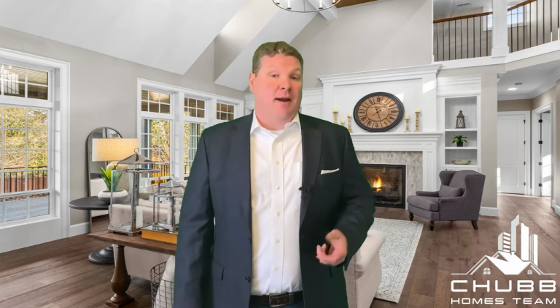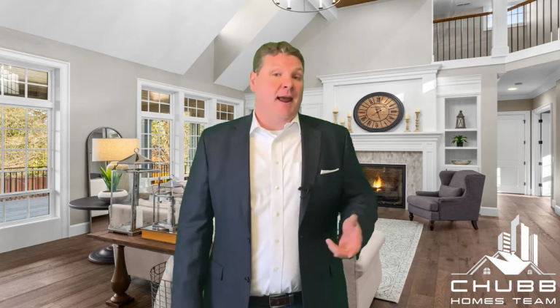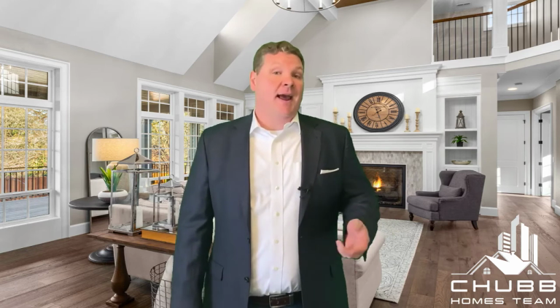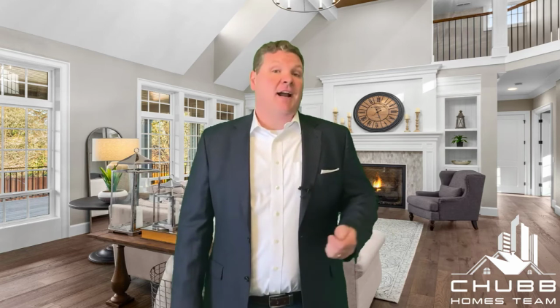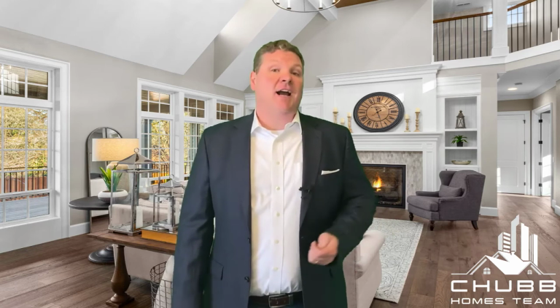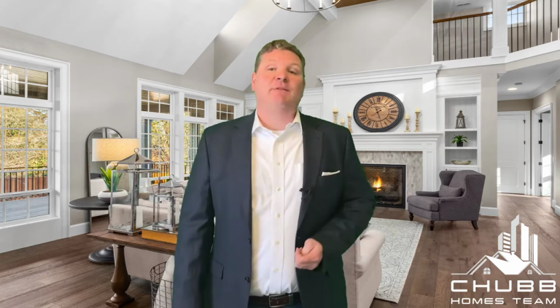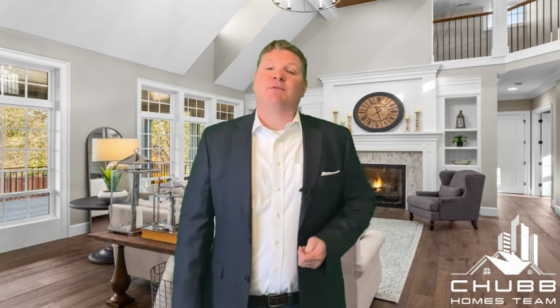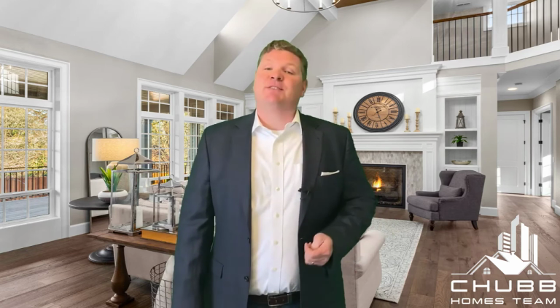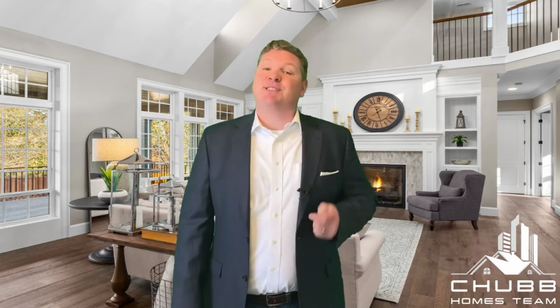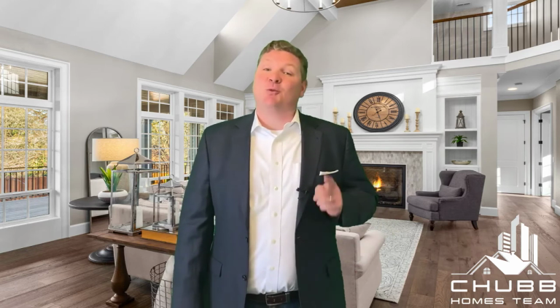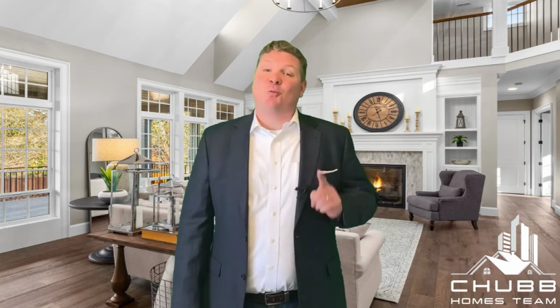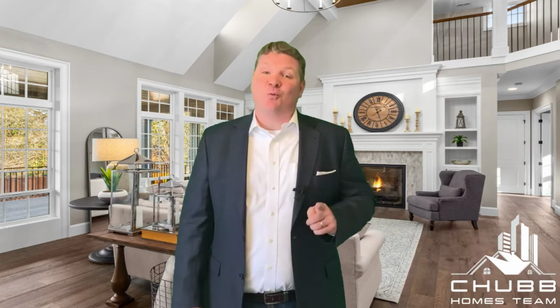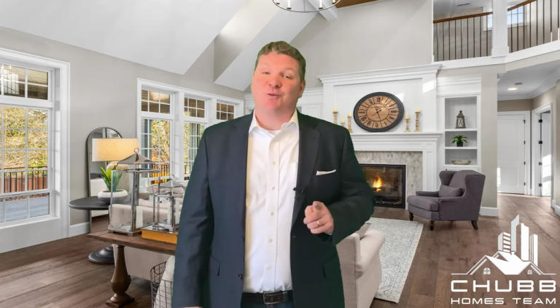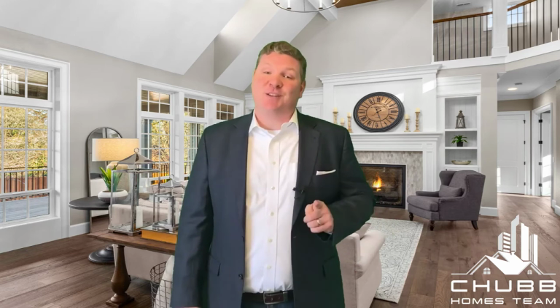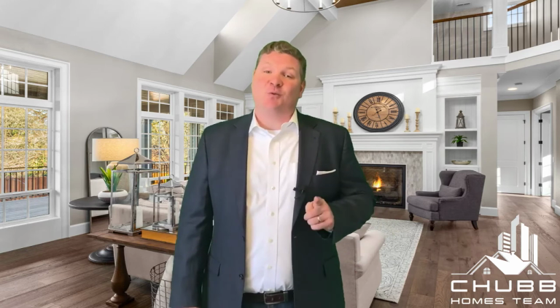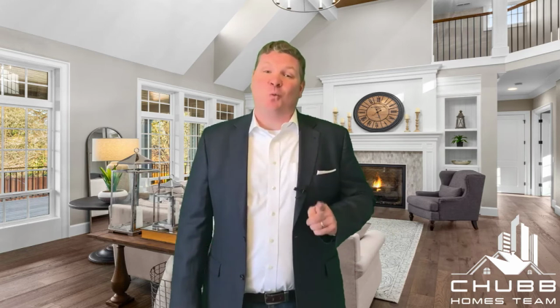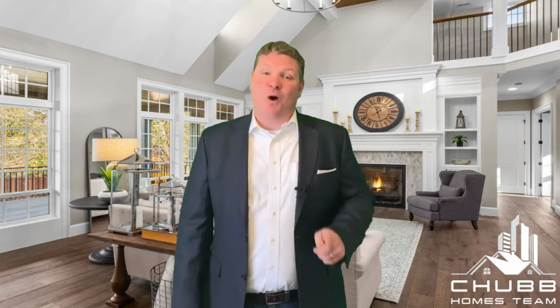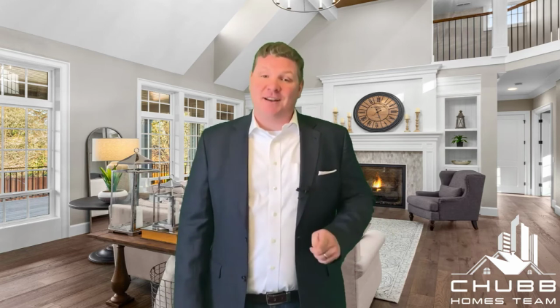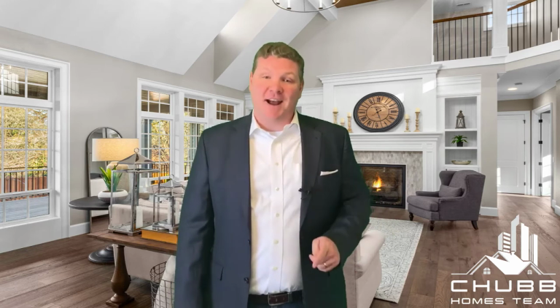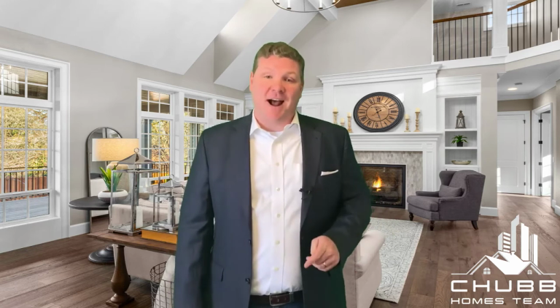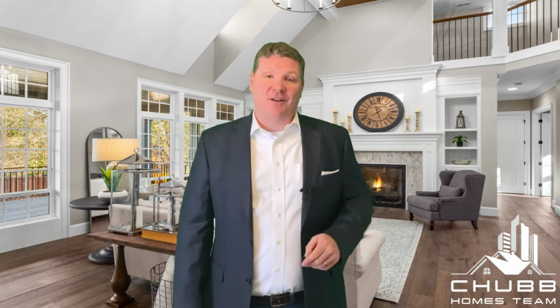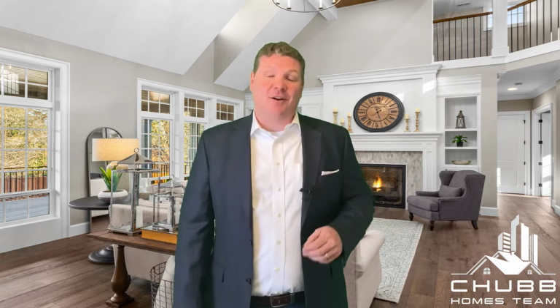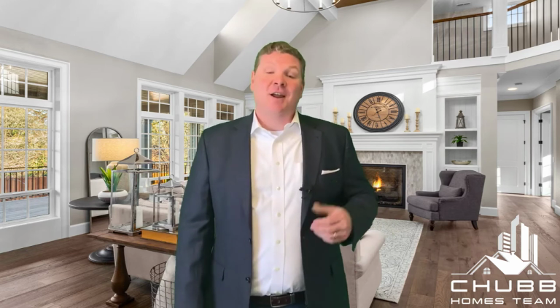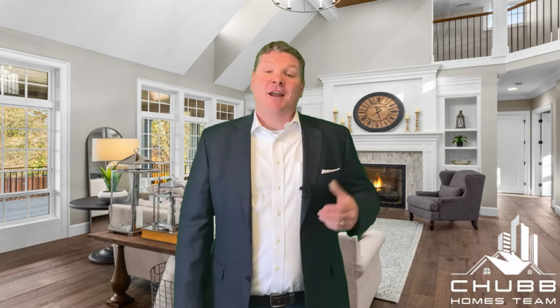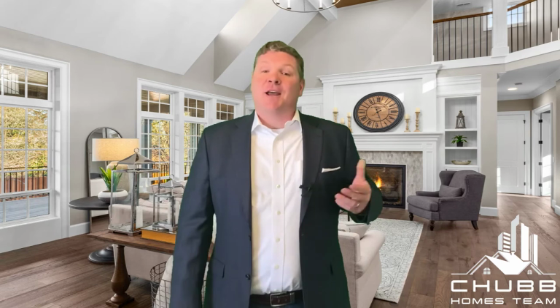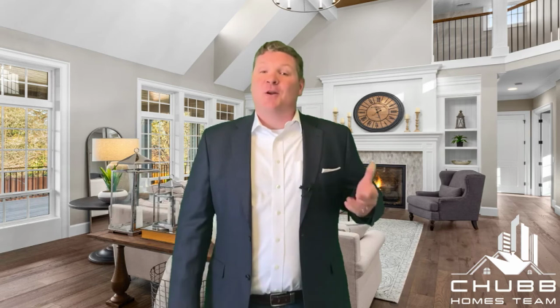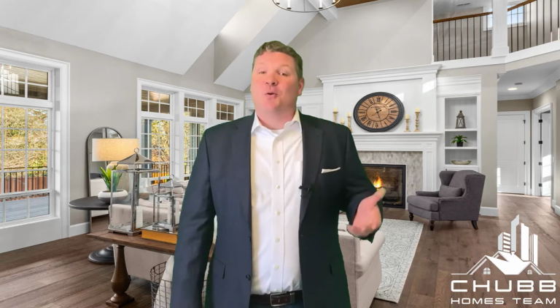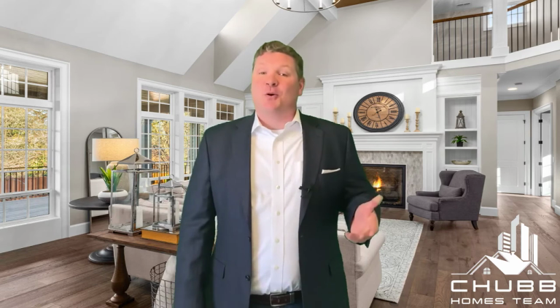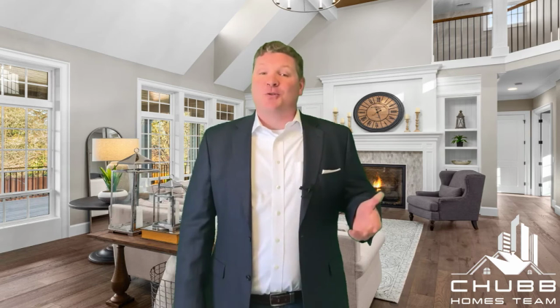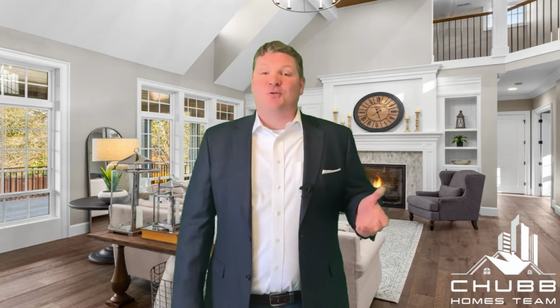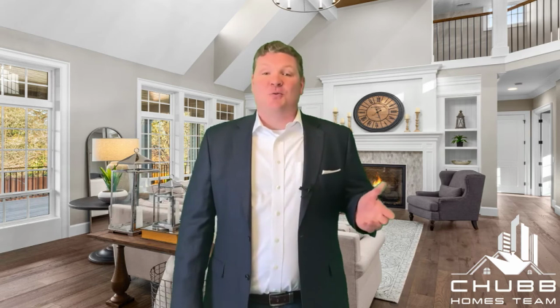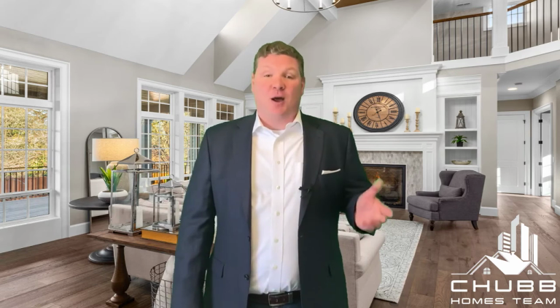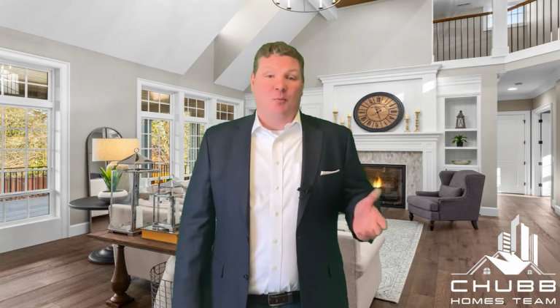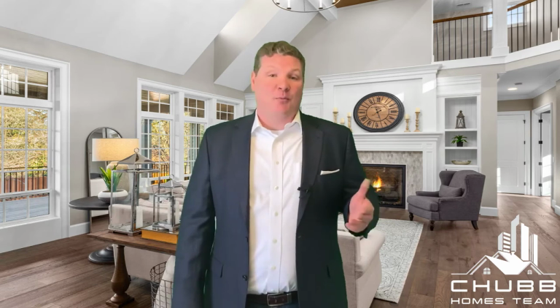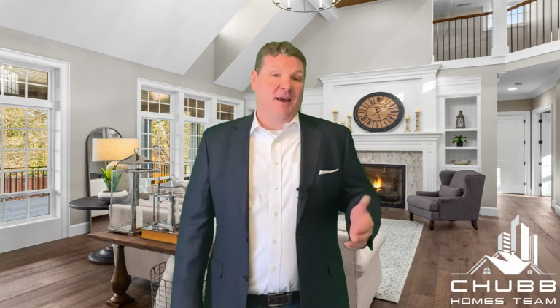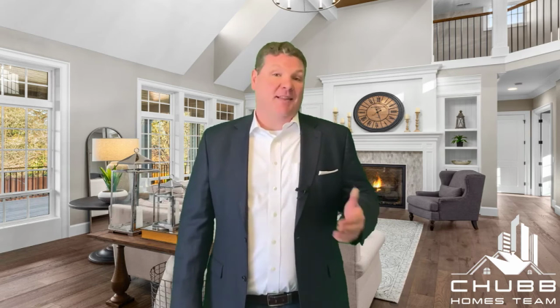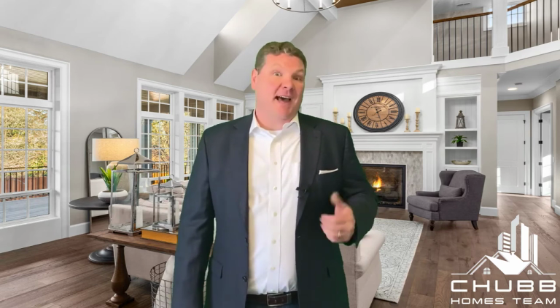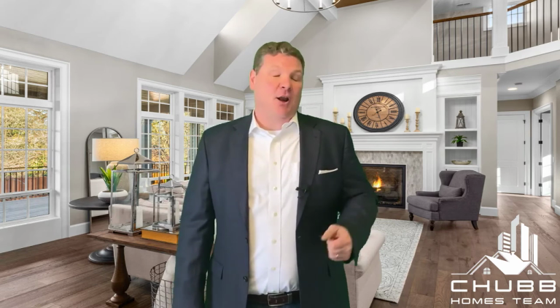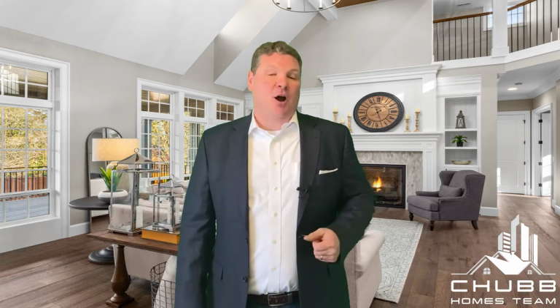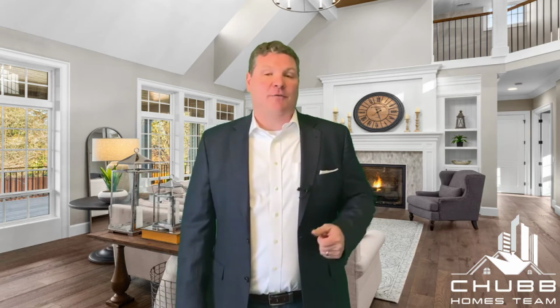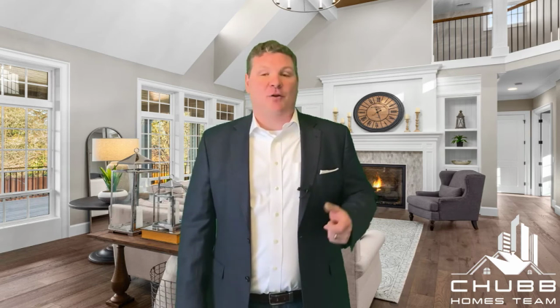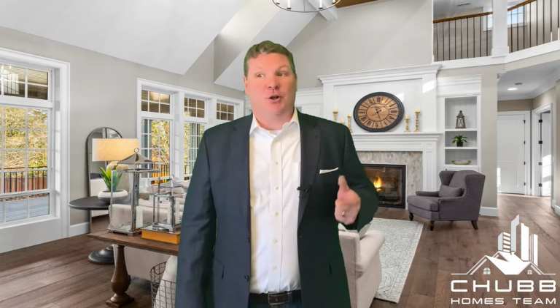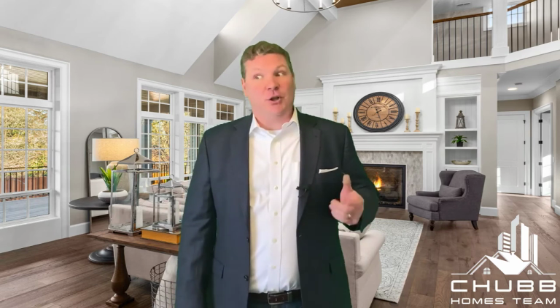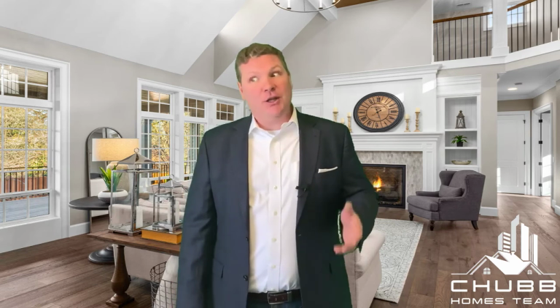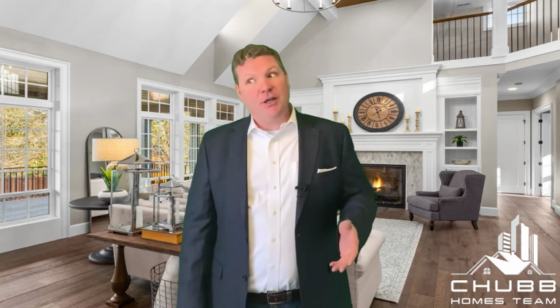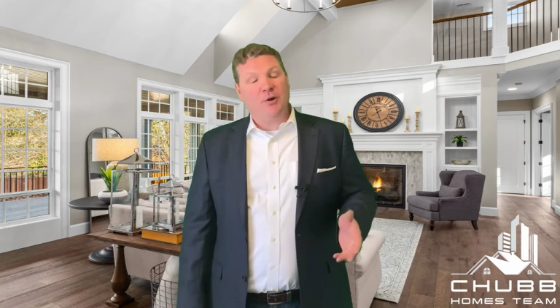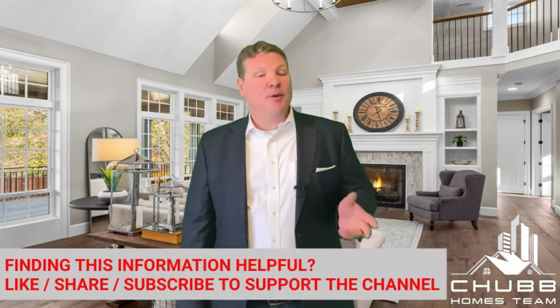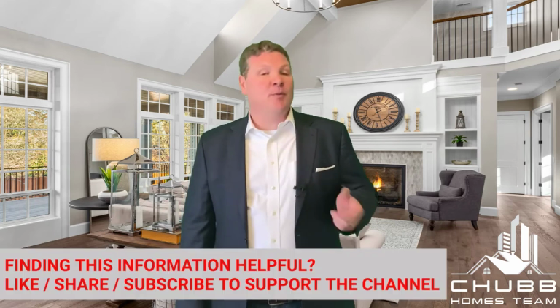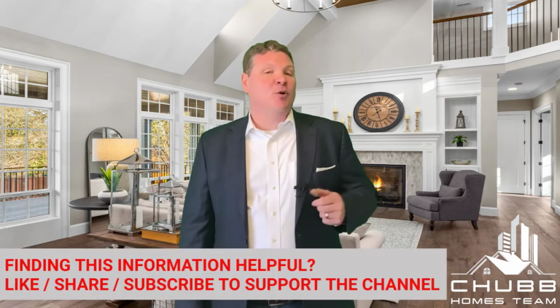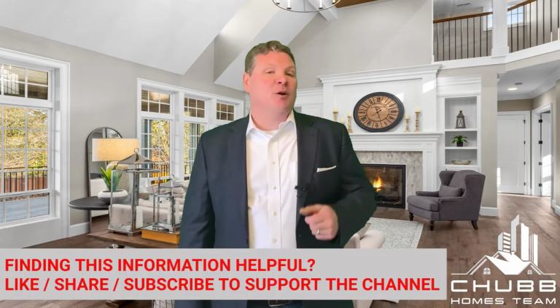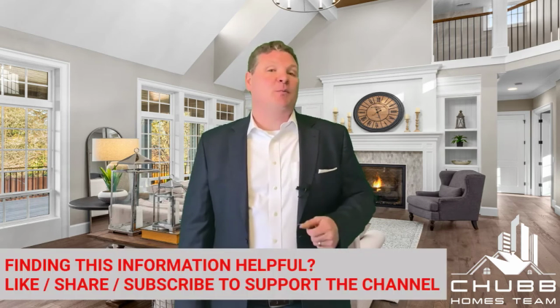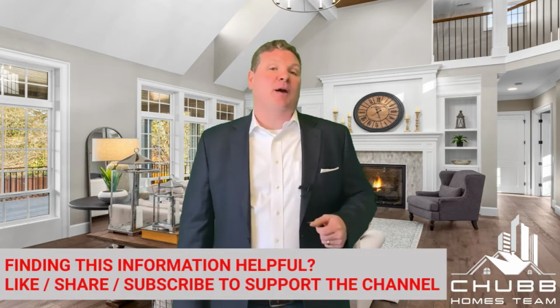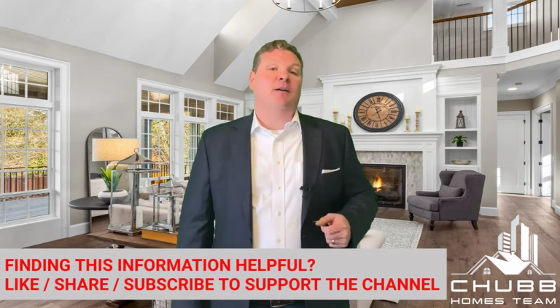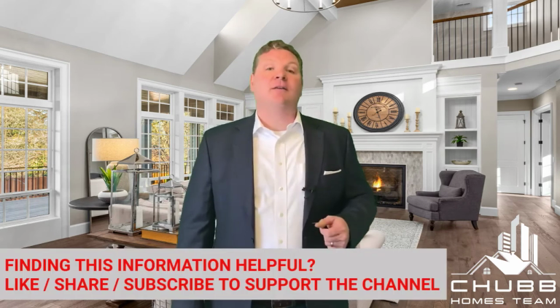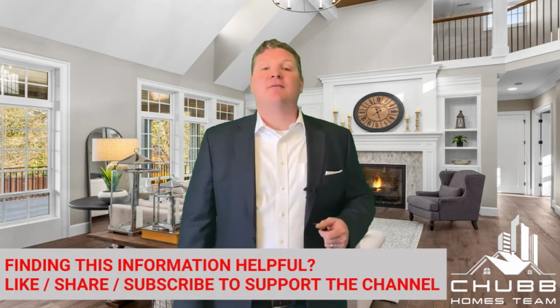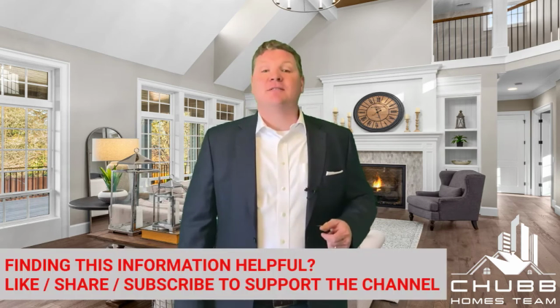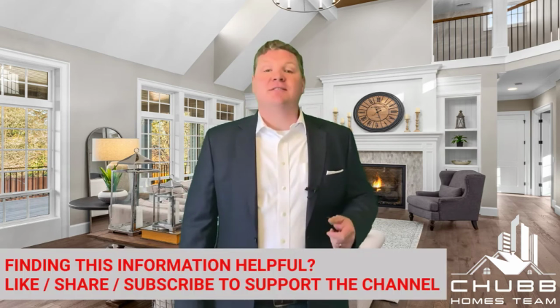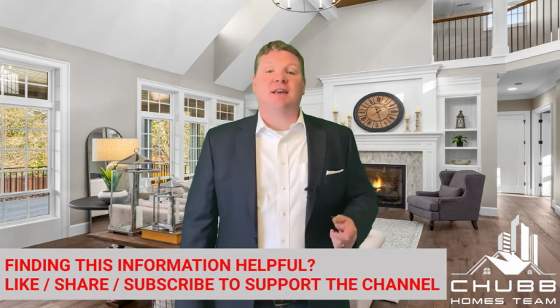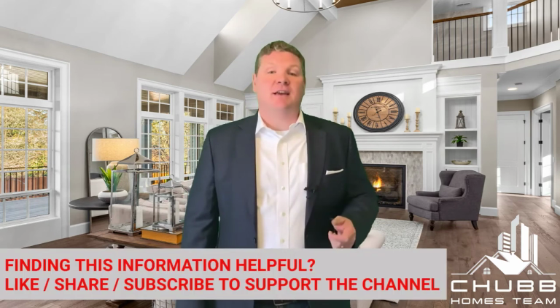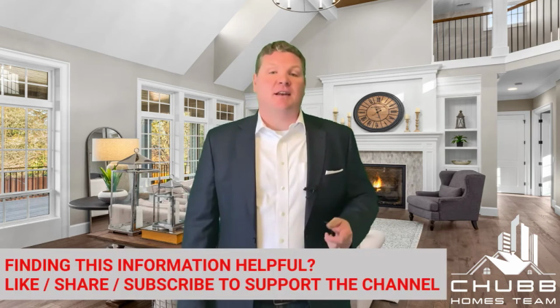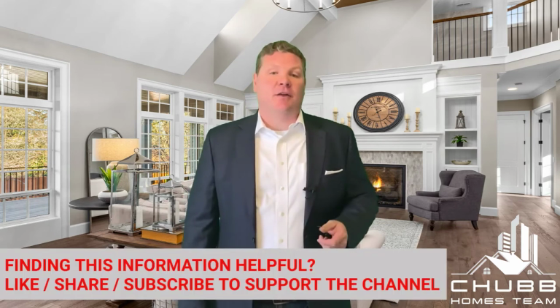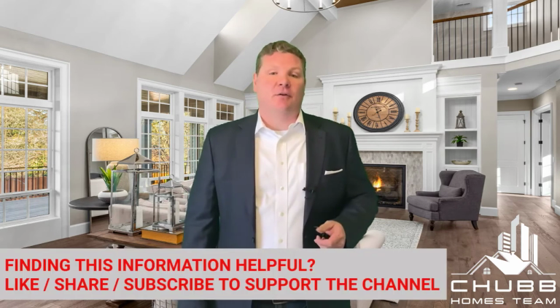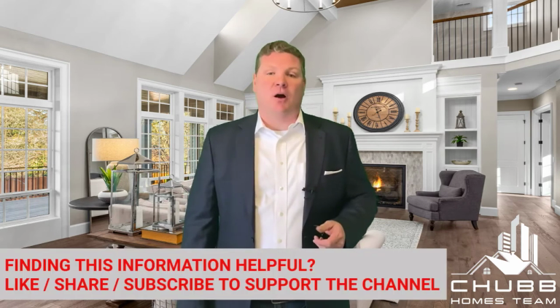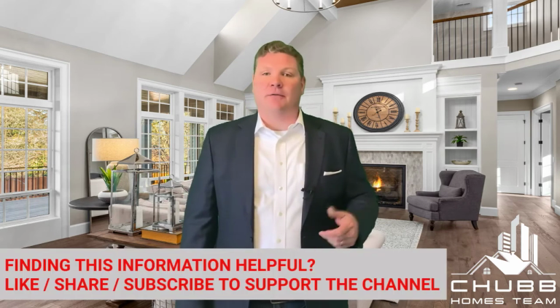Heck, I've even seen $1 in order to help make that offer a little bit more competitive than another offer.